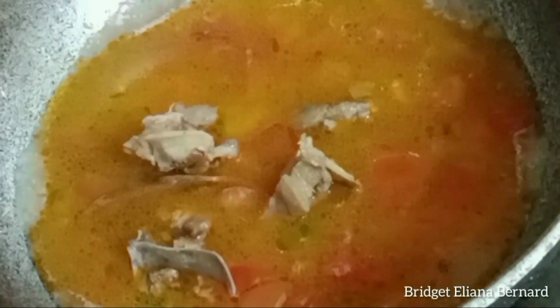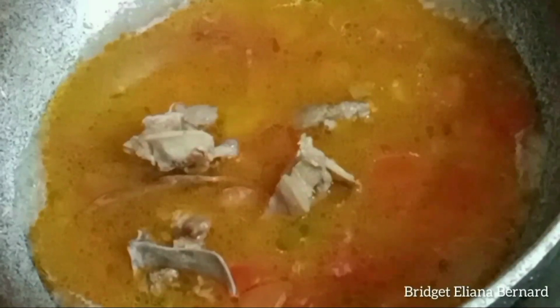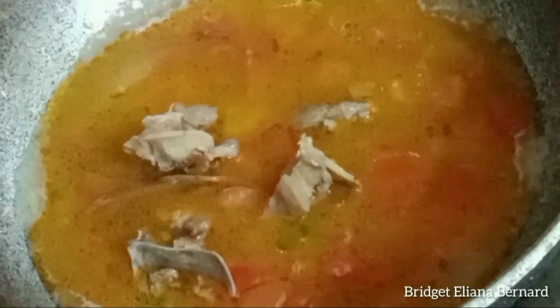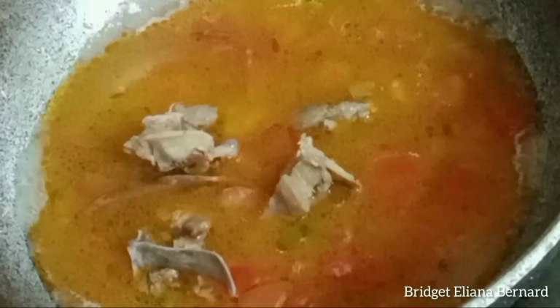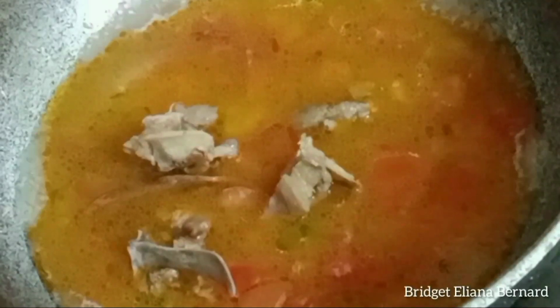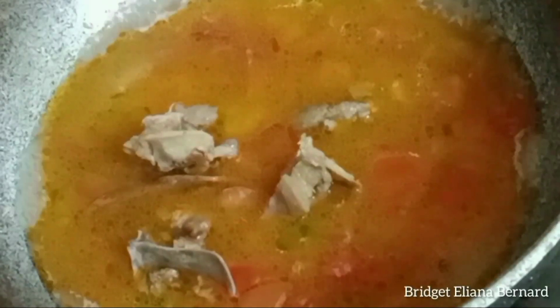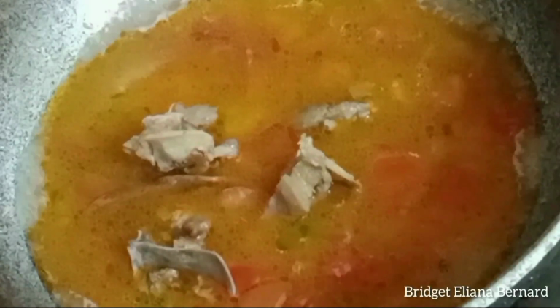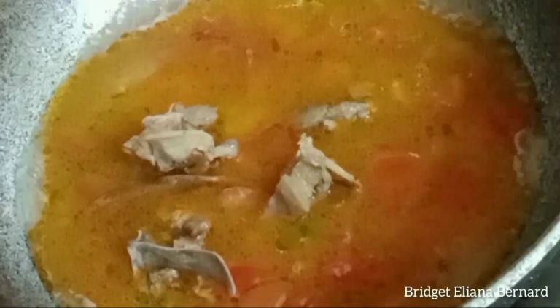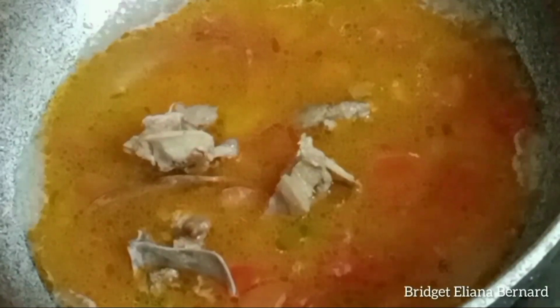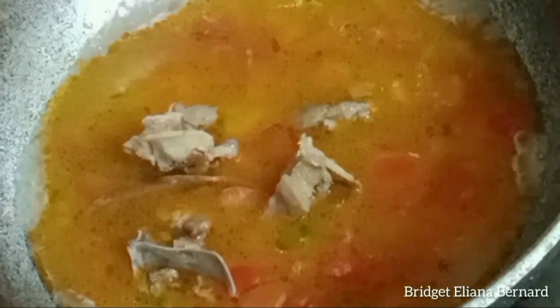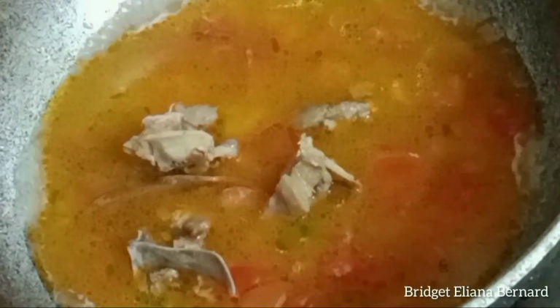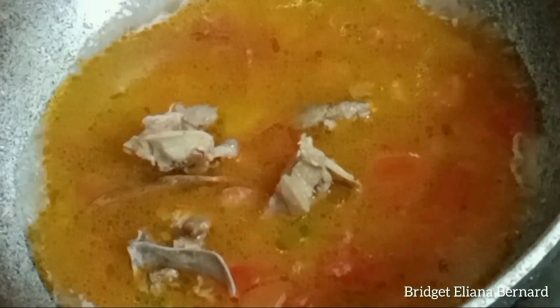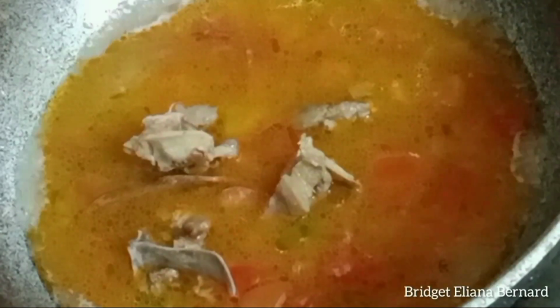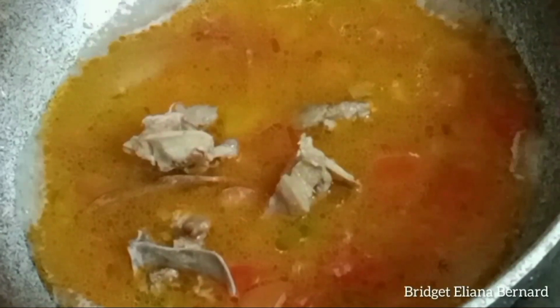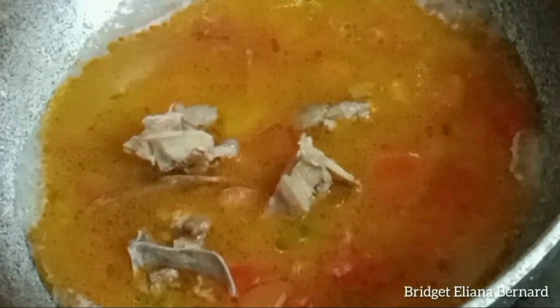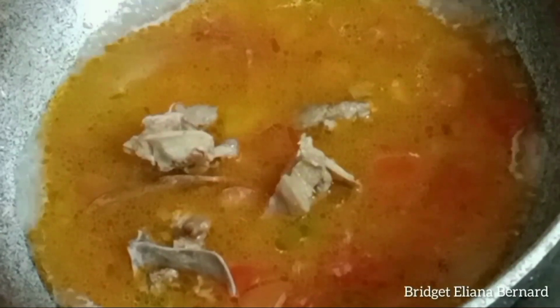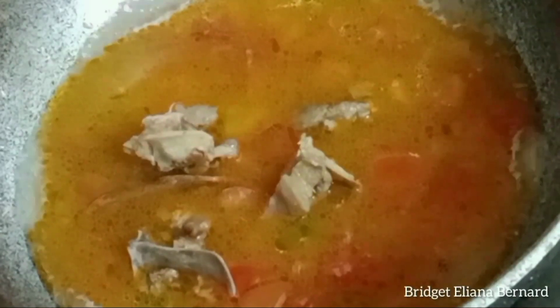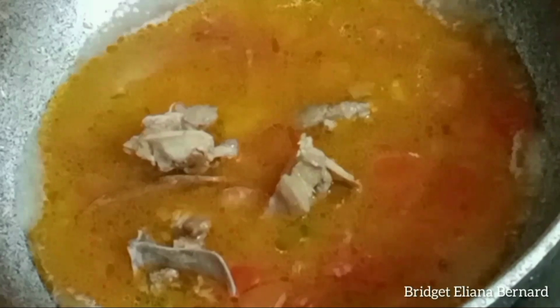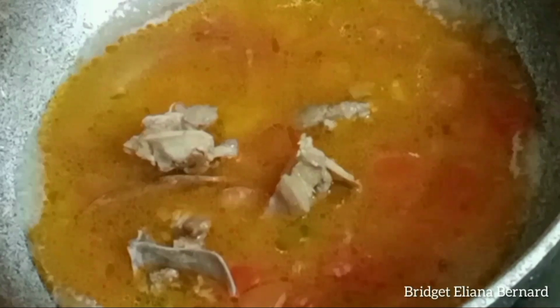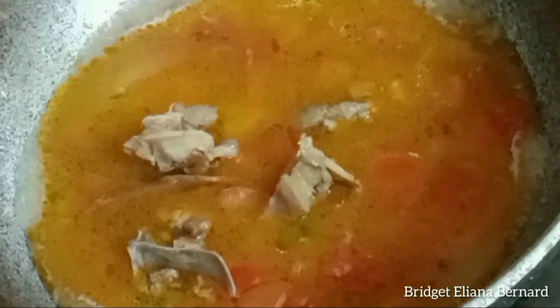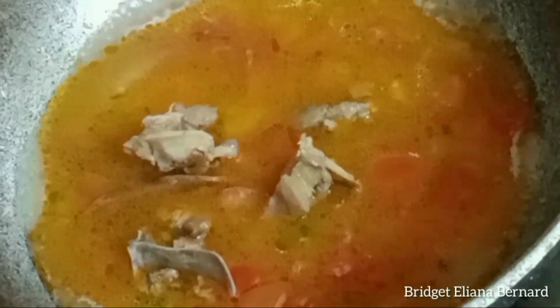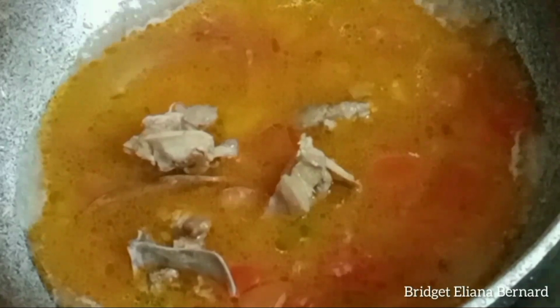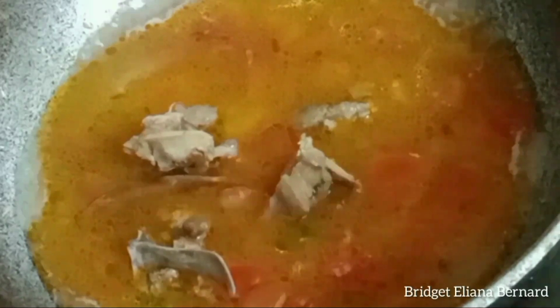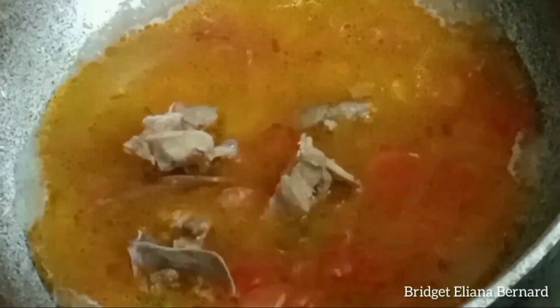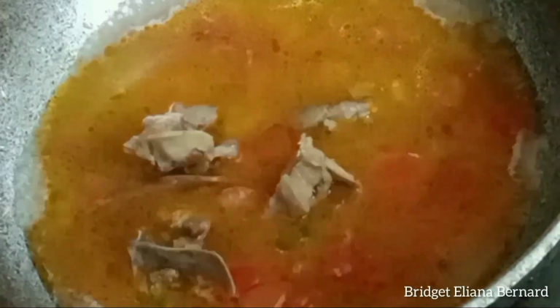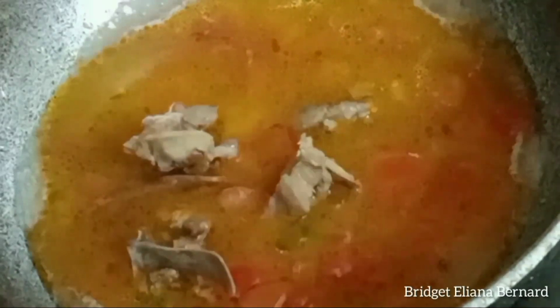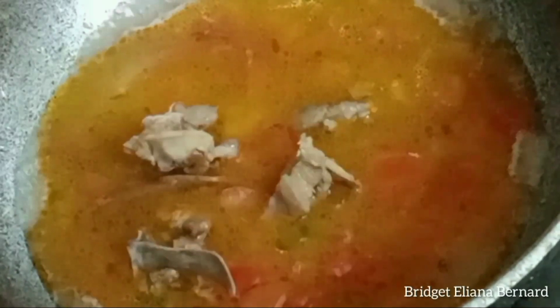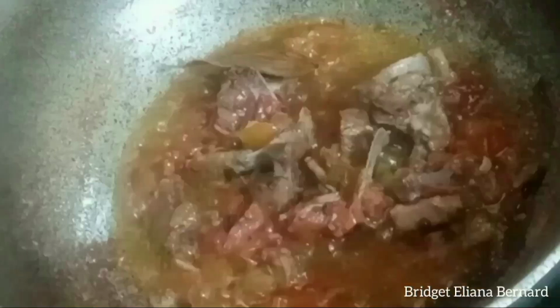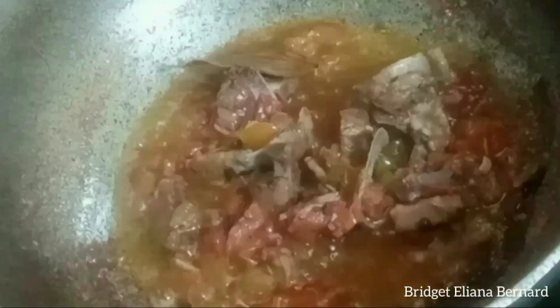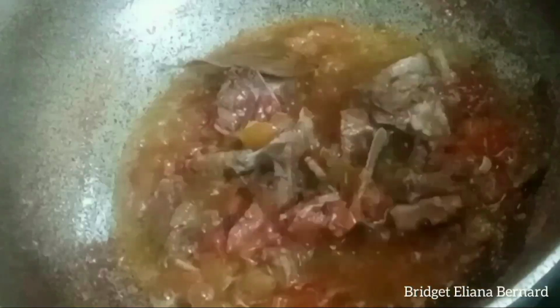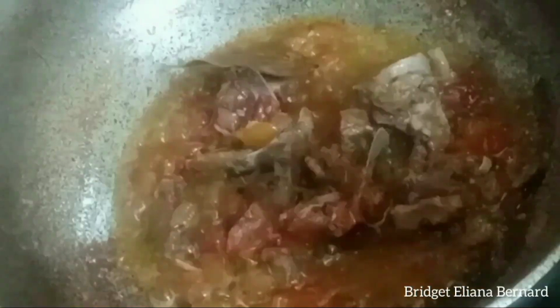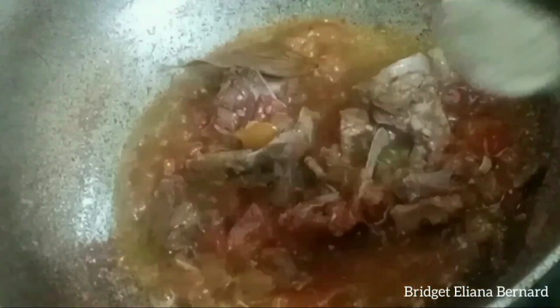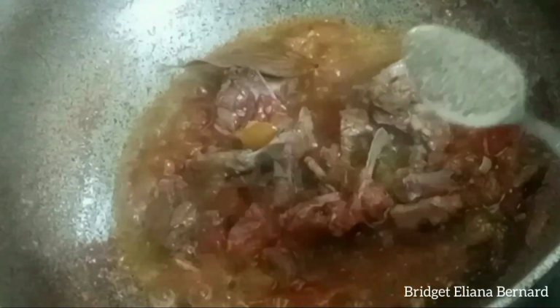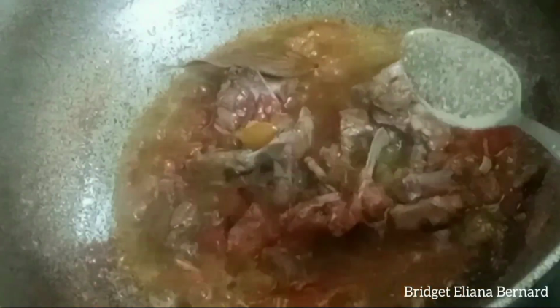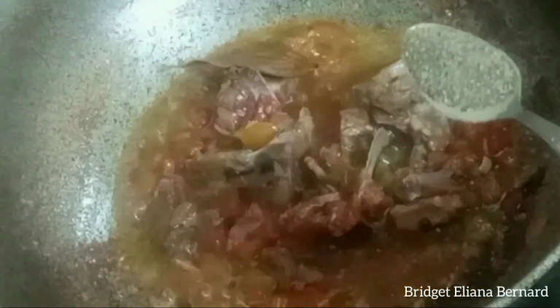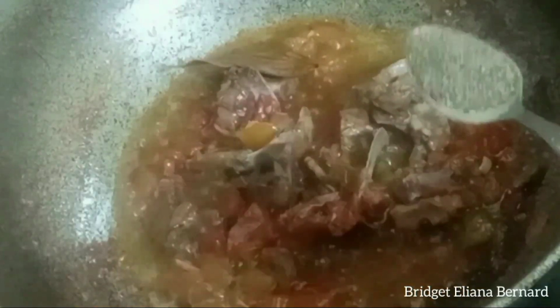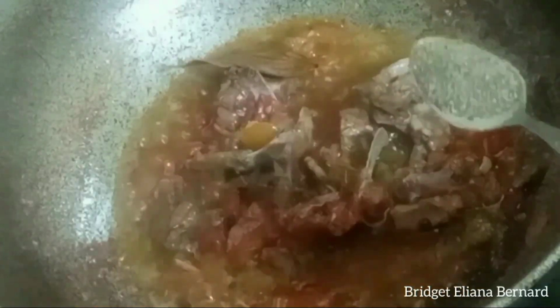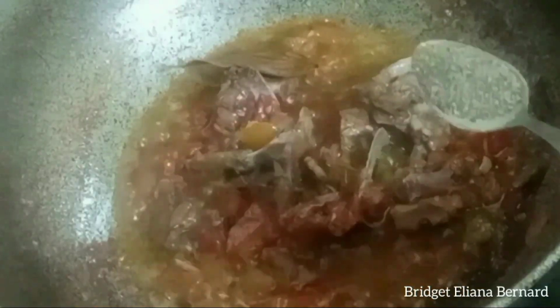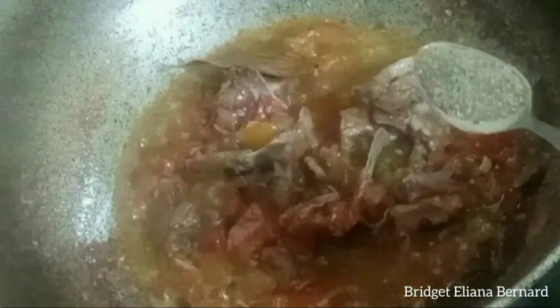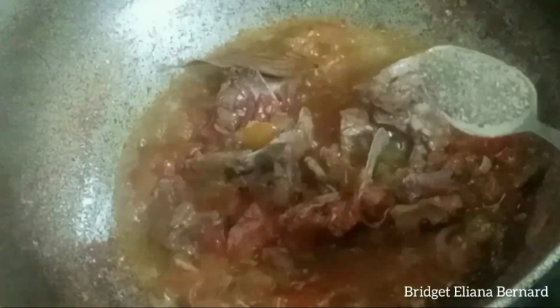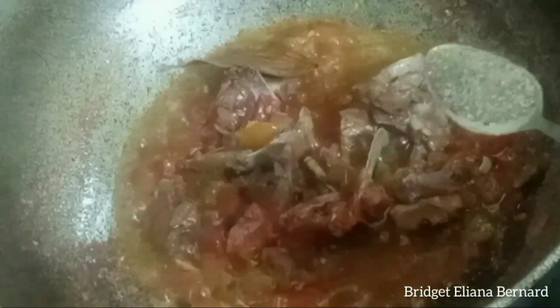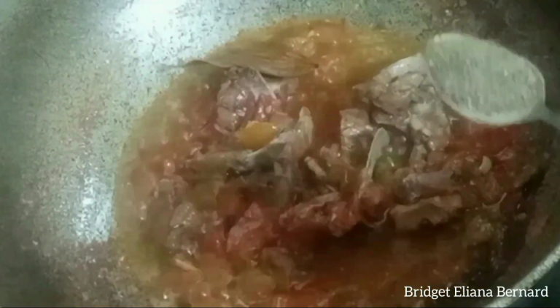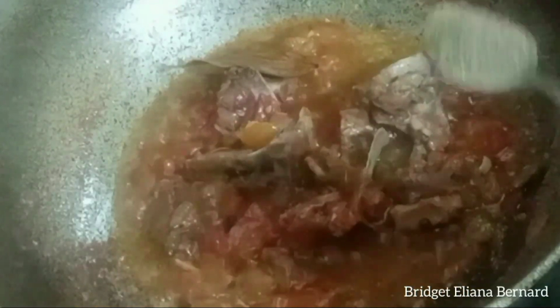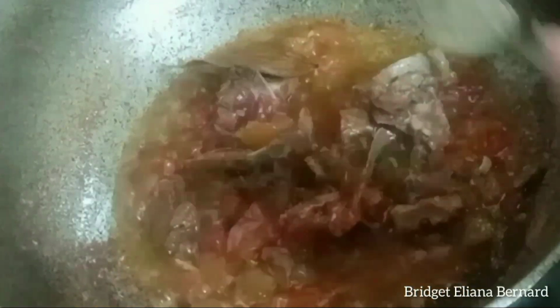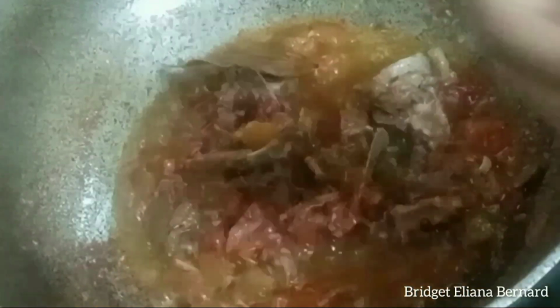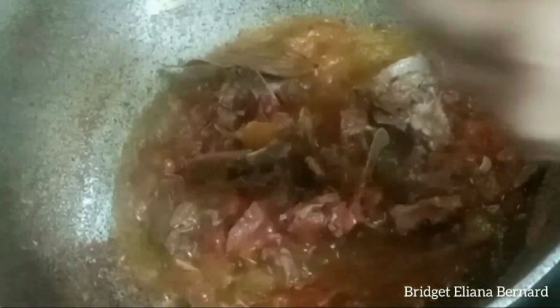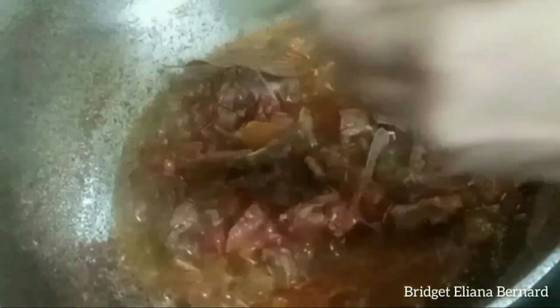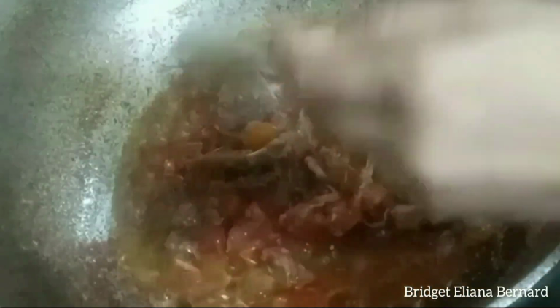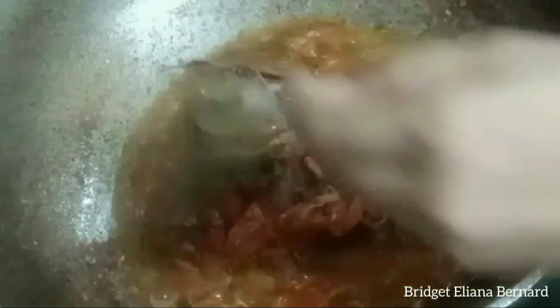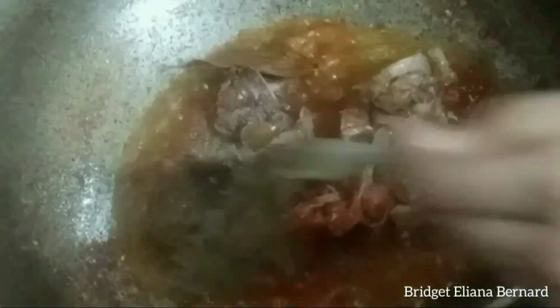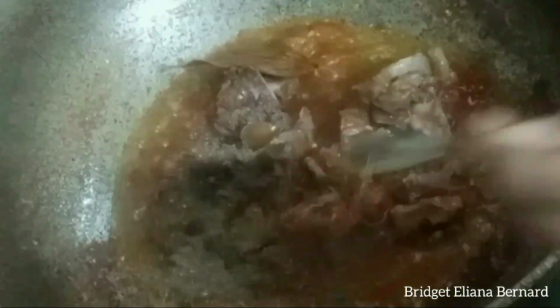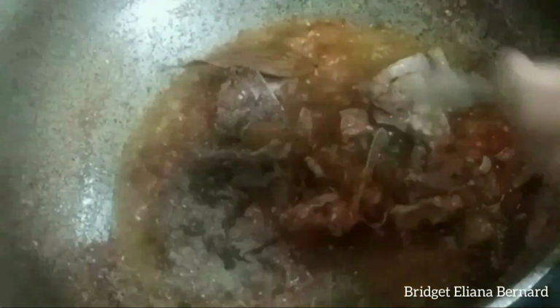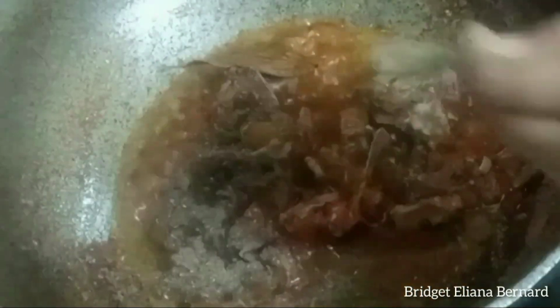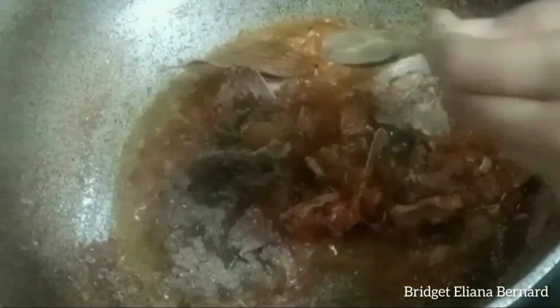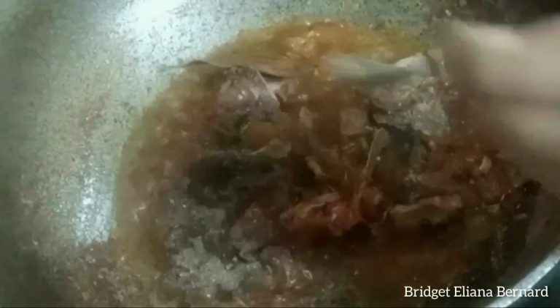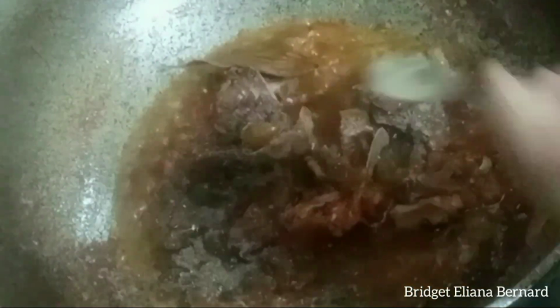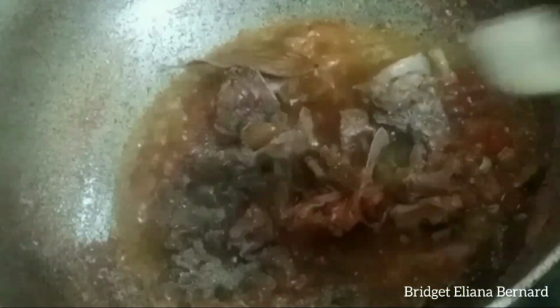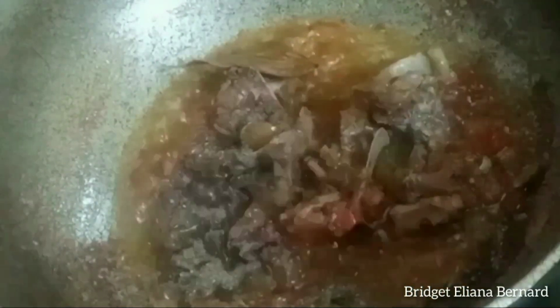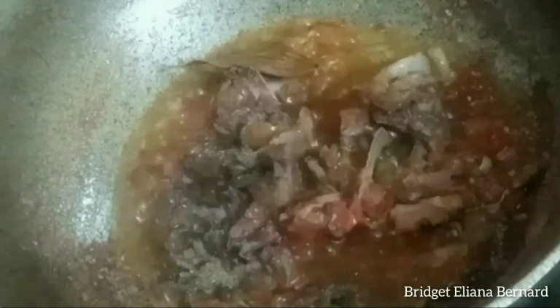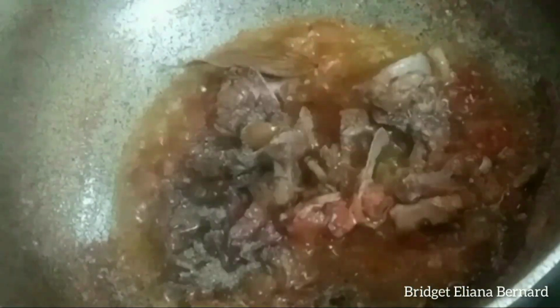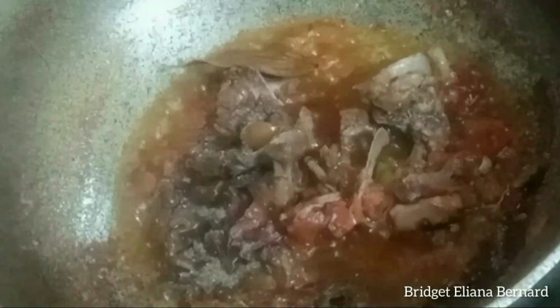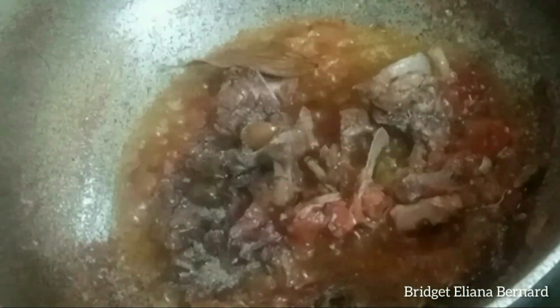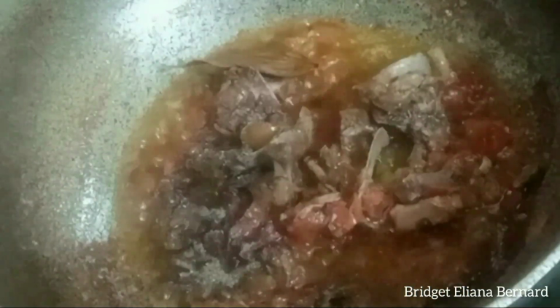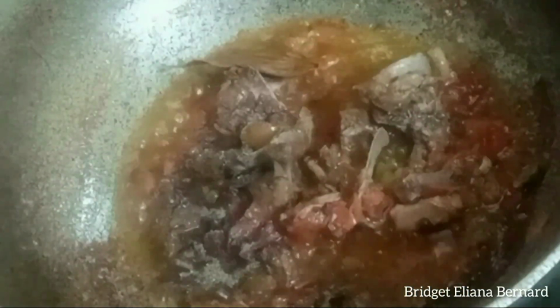I will add the stock water that we saved. When the water is added, I will add 1 teaspoon of black pepper.